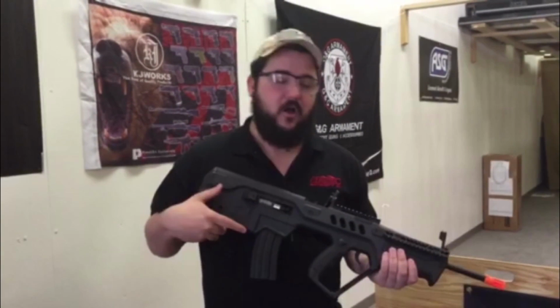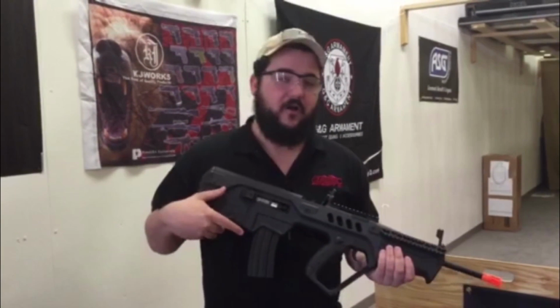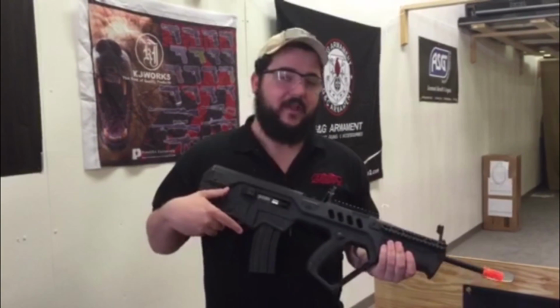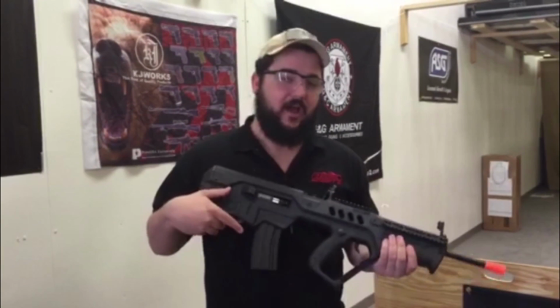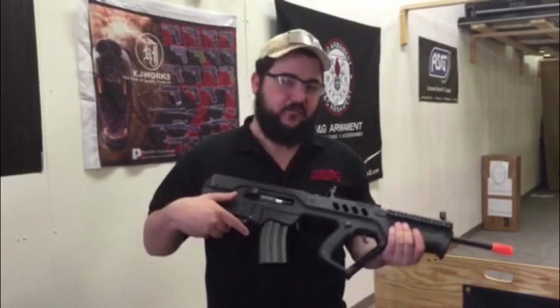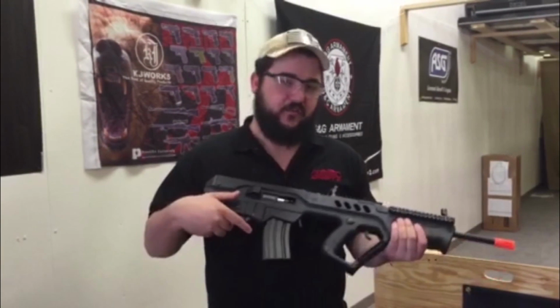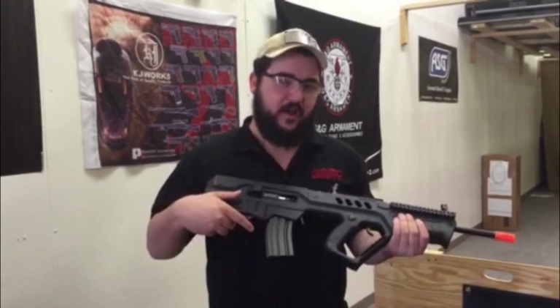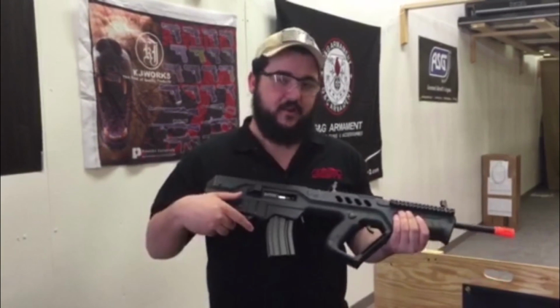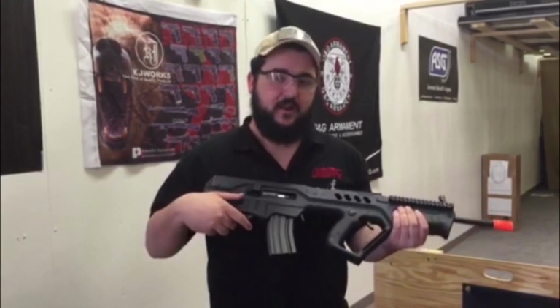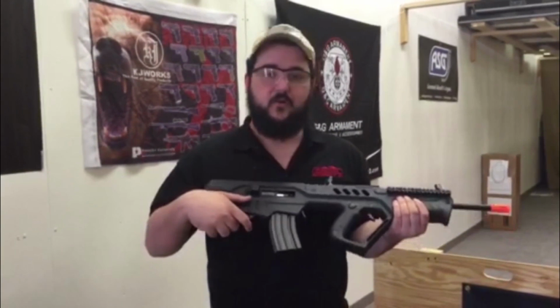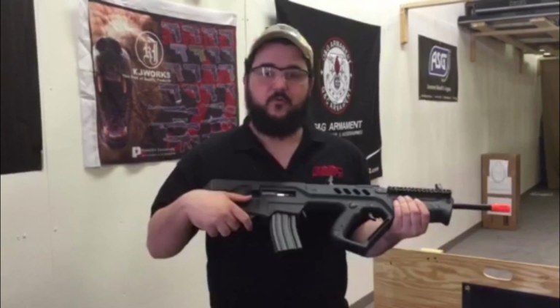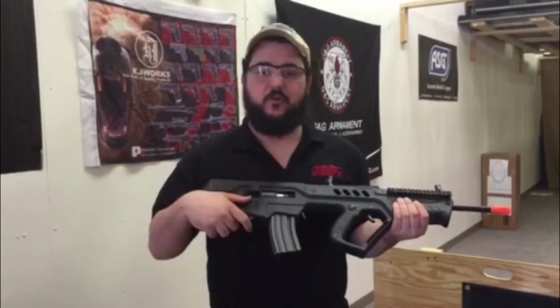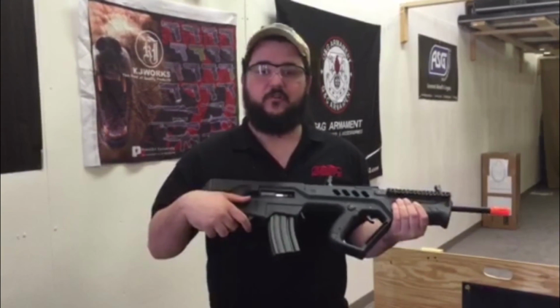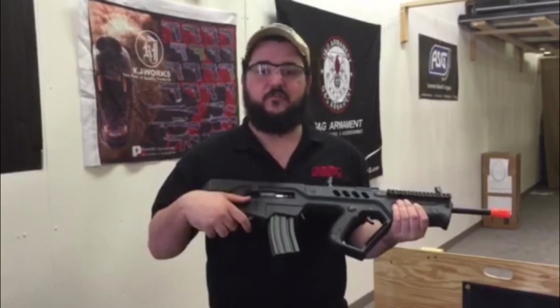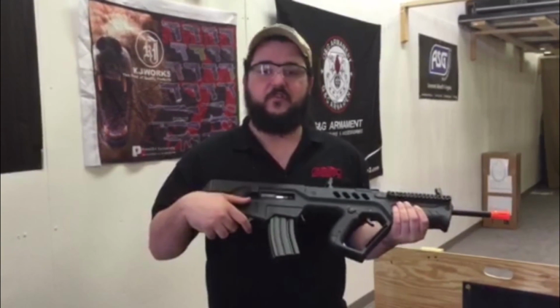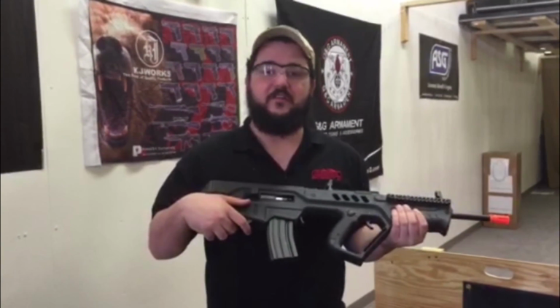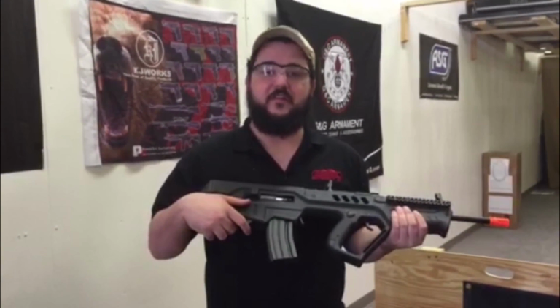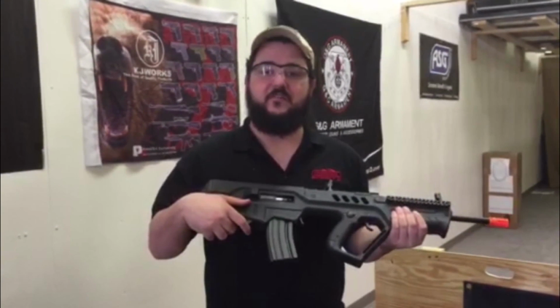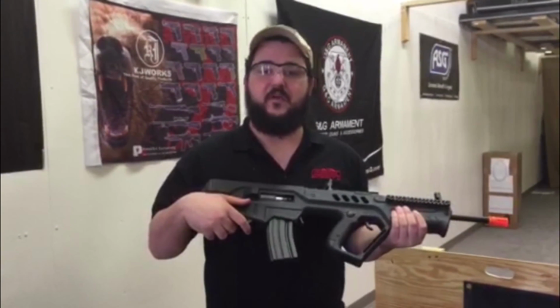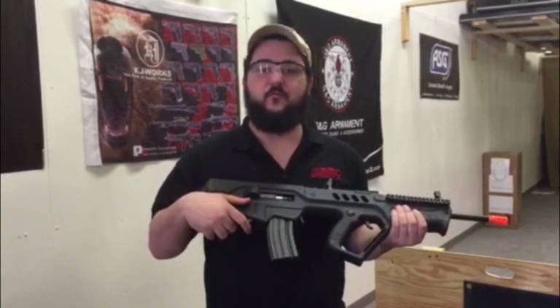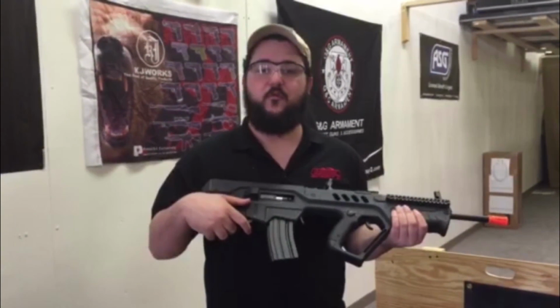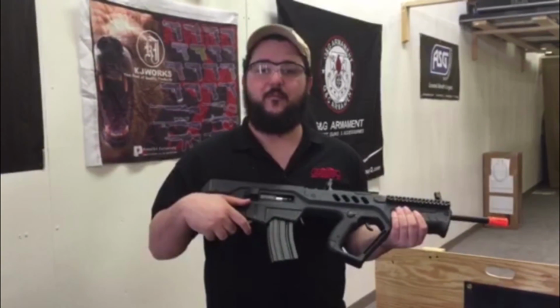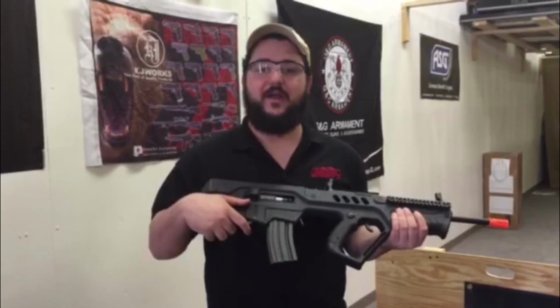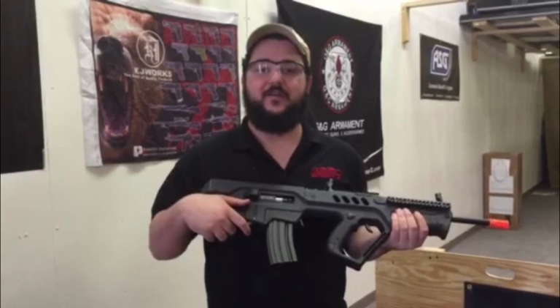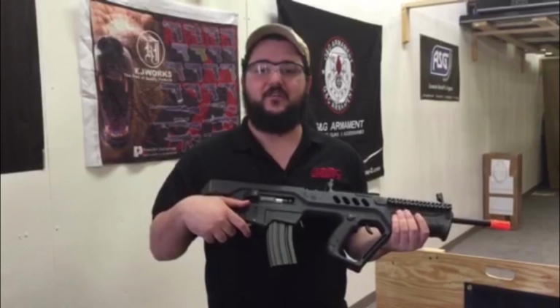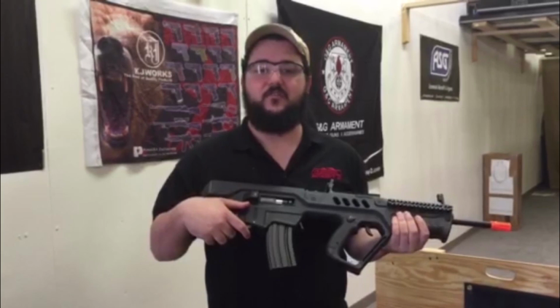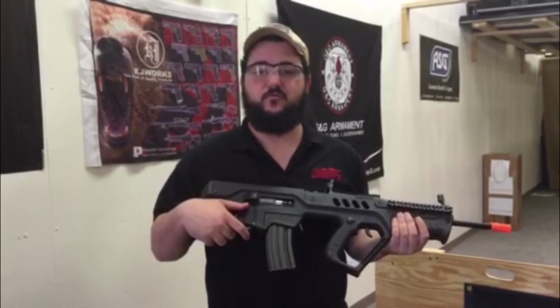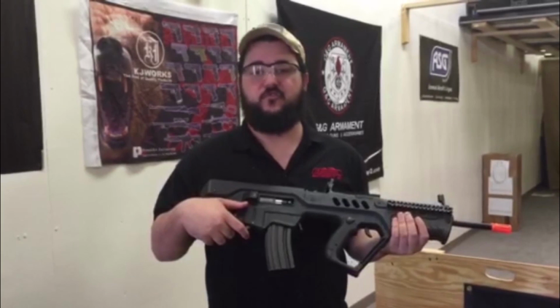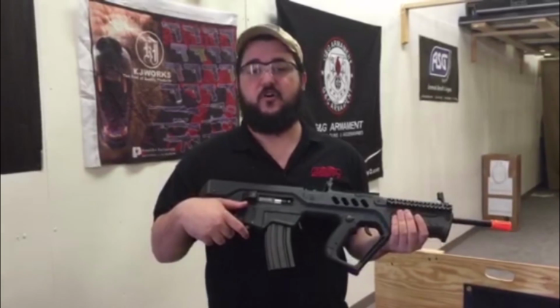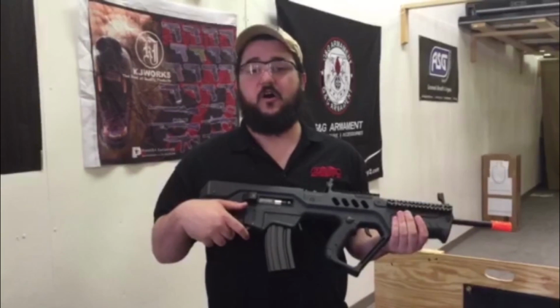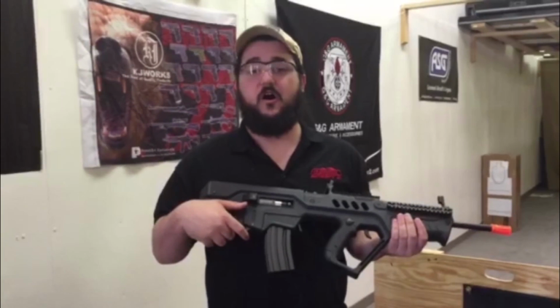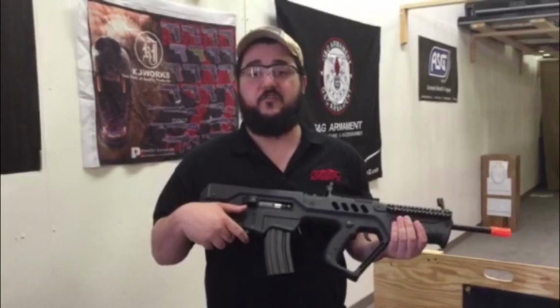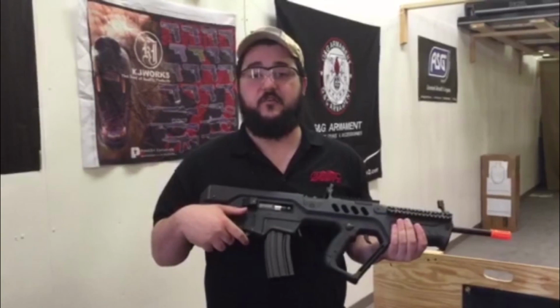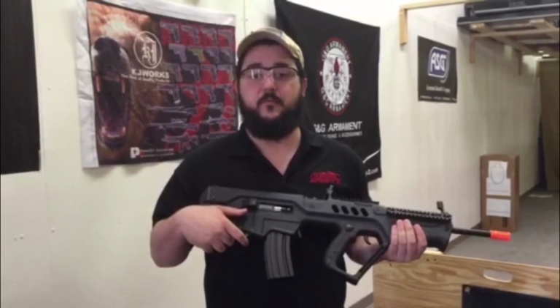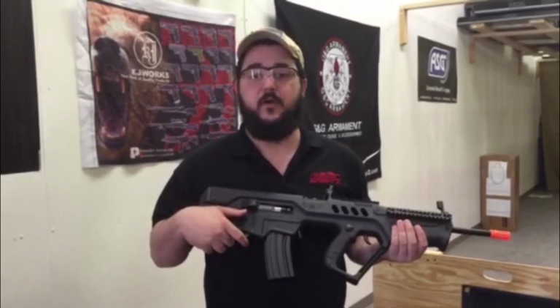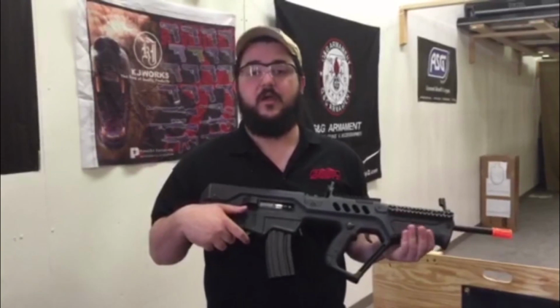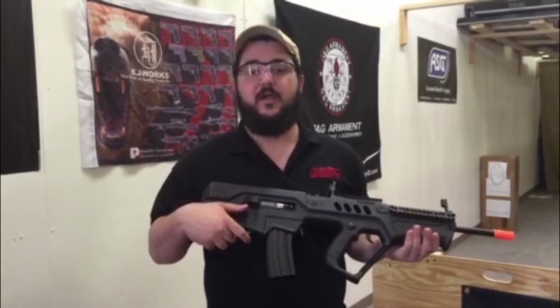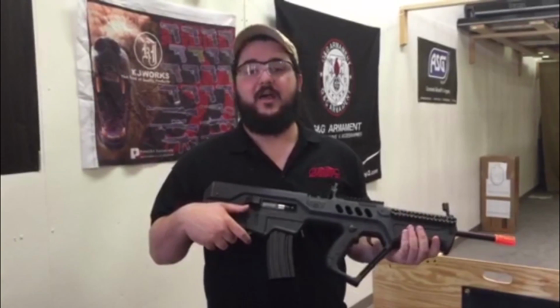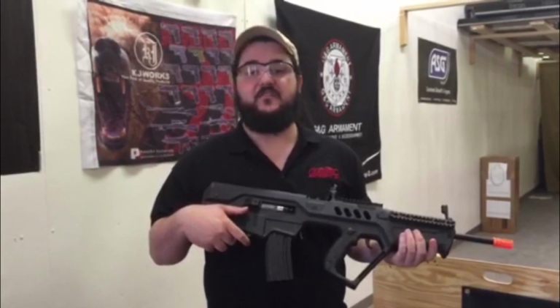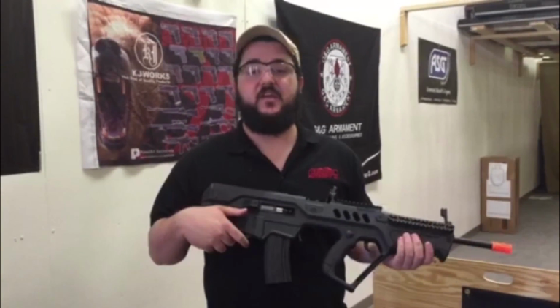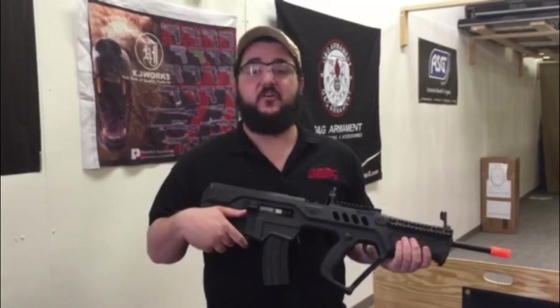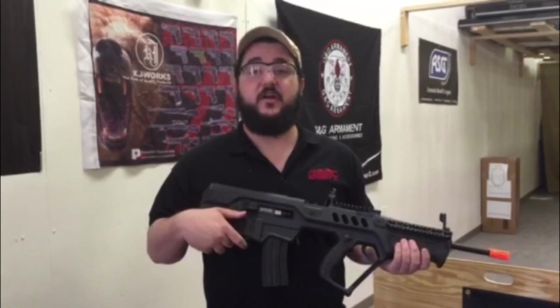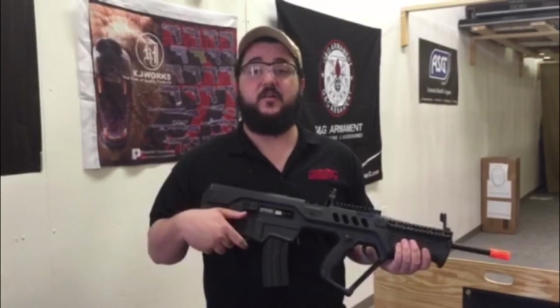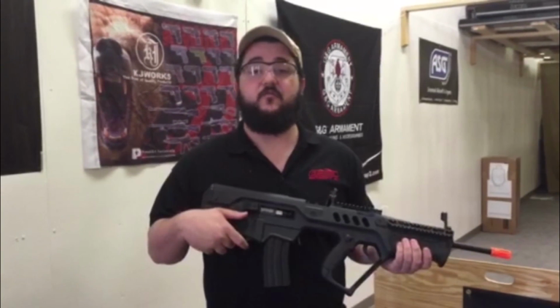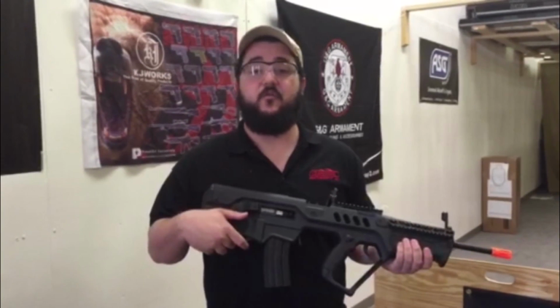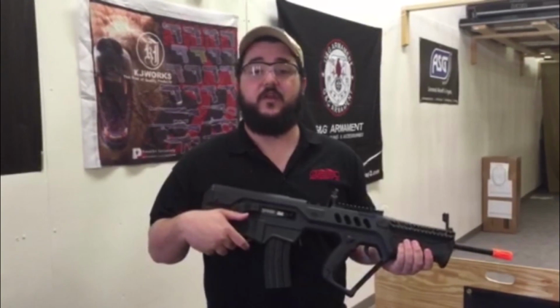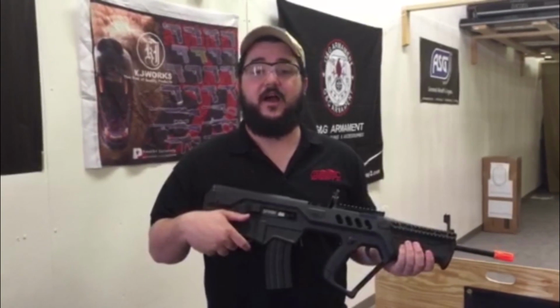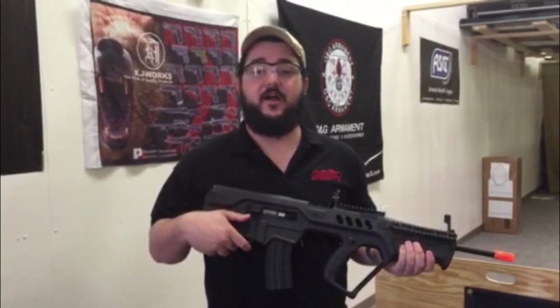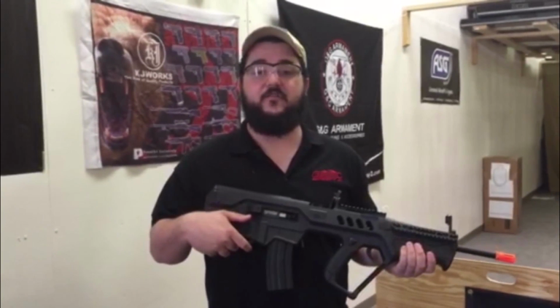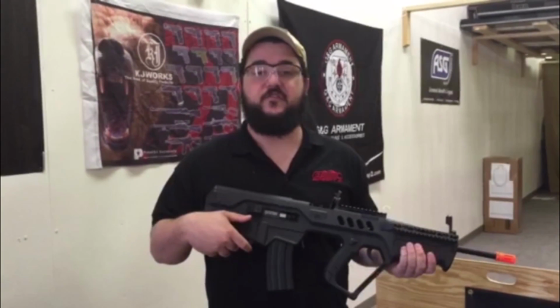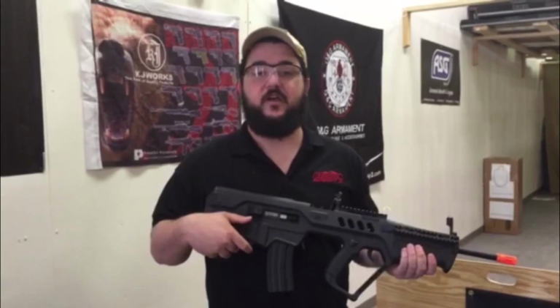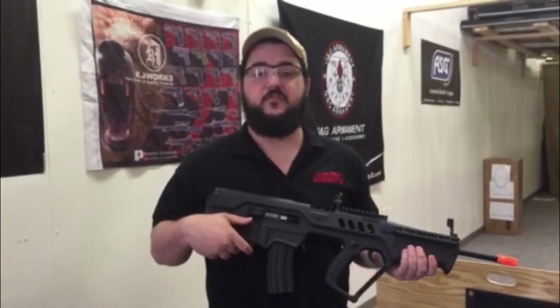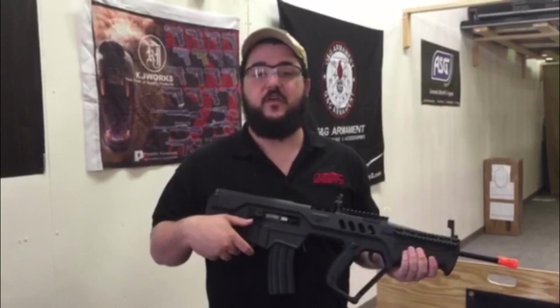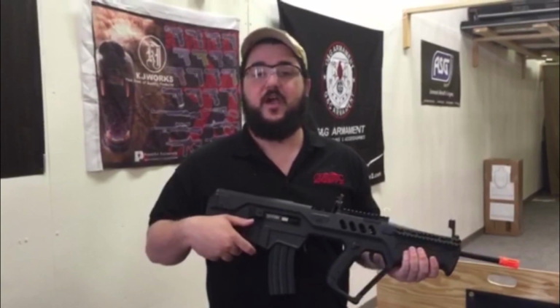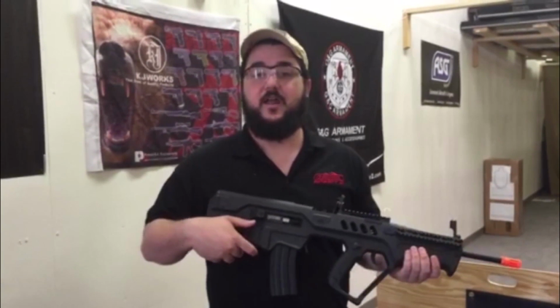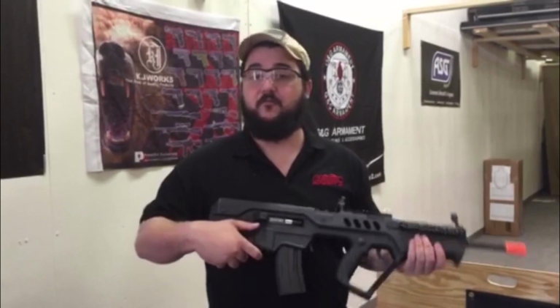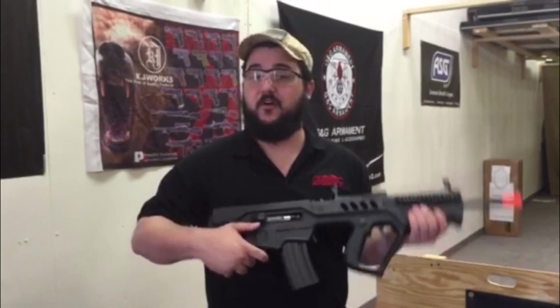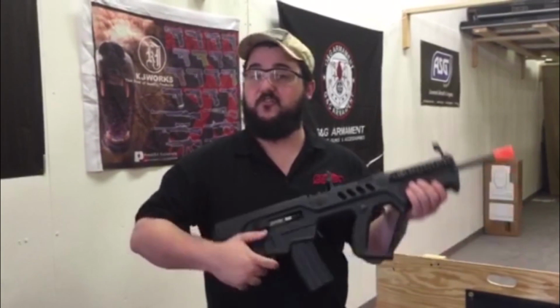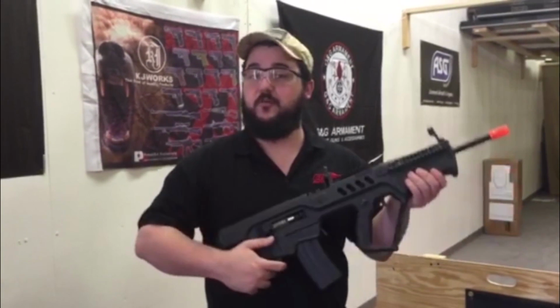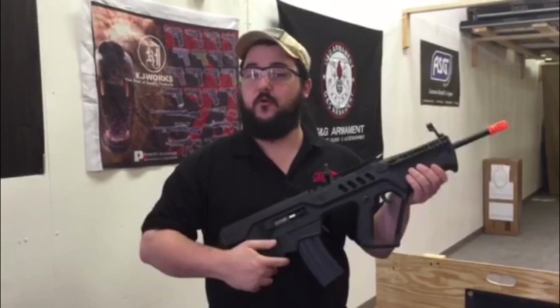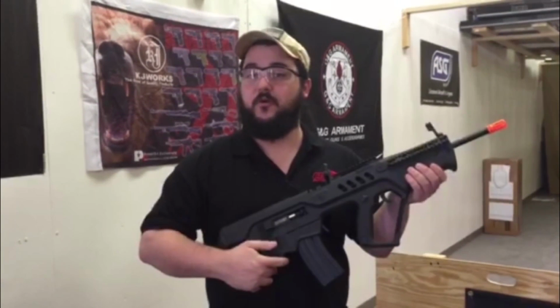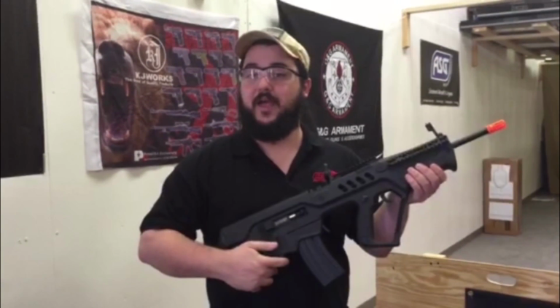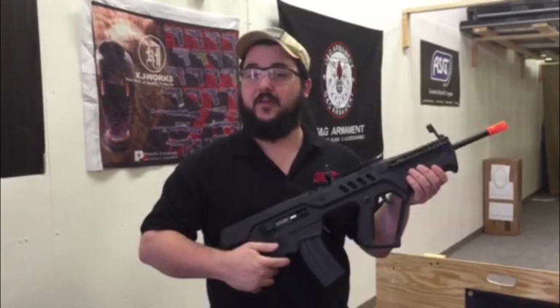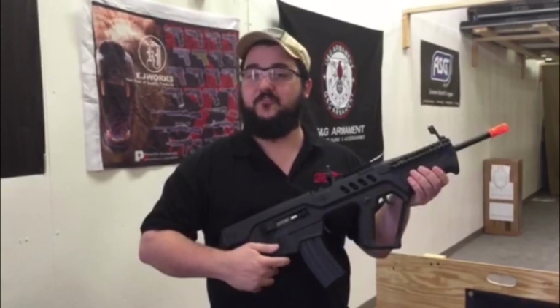On the outside, you'll notice this guy takes M4 magazines, which is awesome, and it has integrated folding iron sights and a functioning bolt catch.